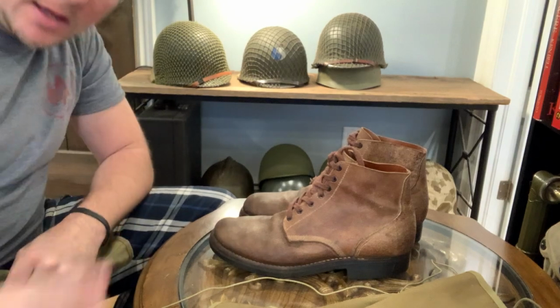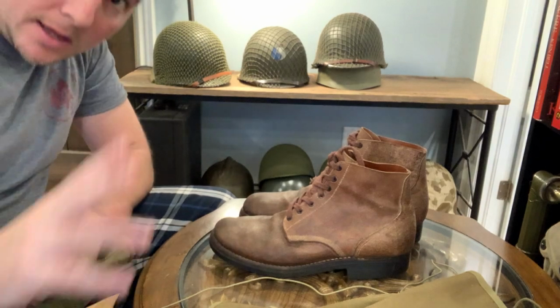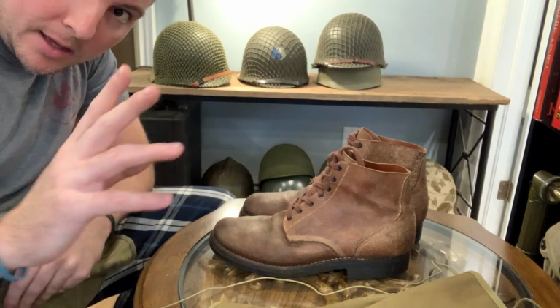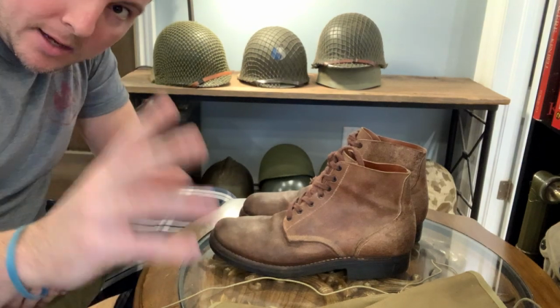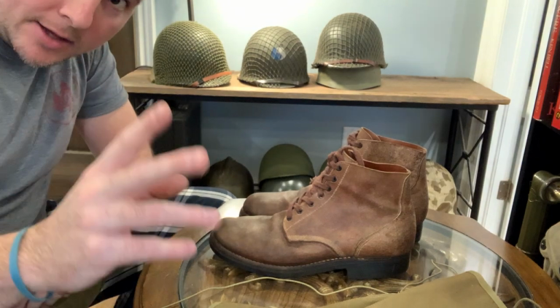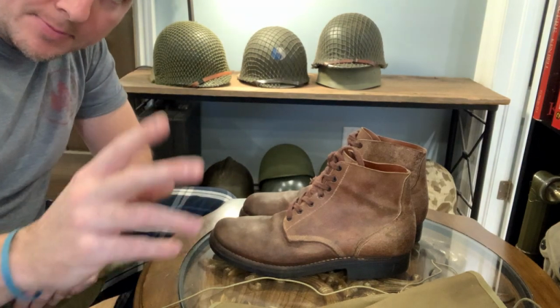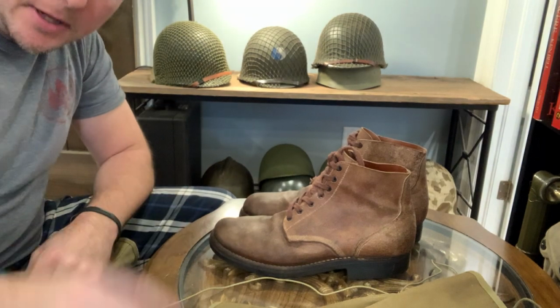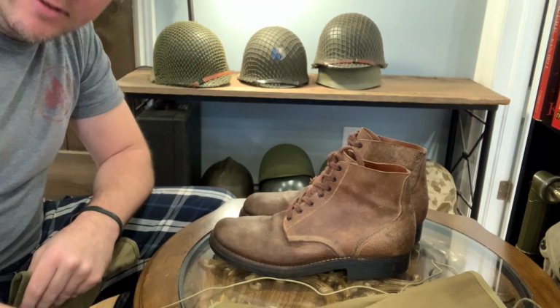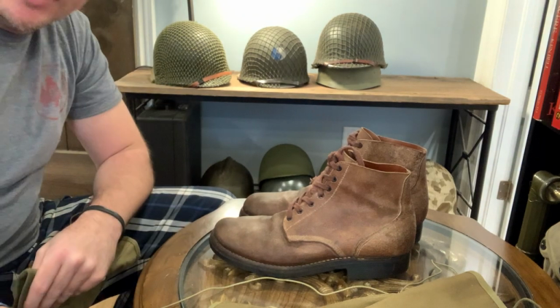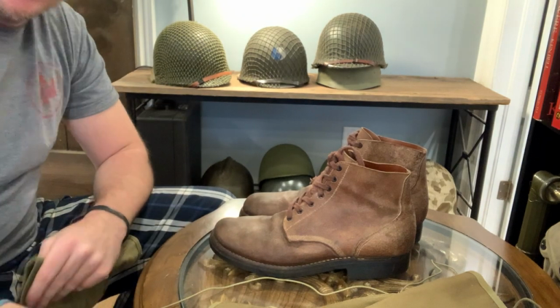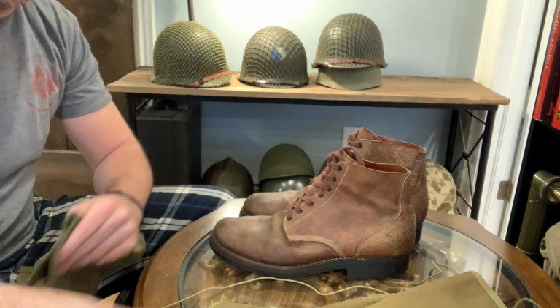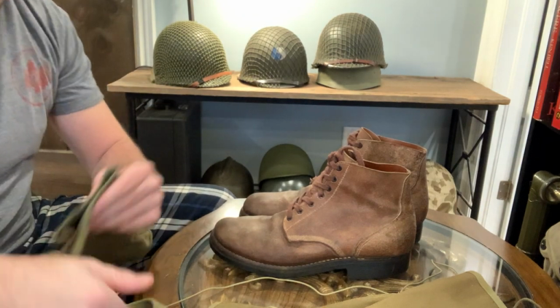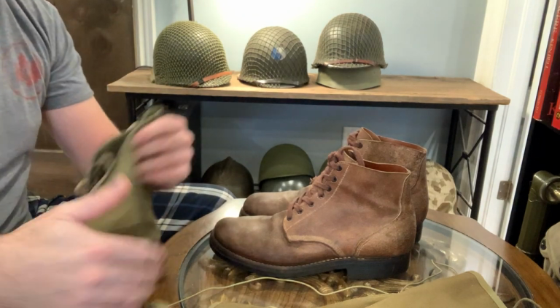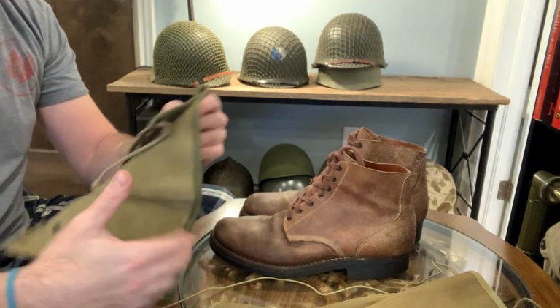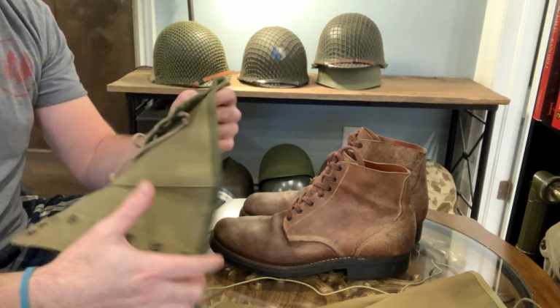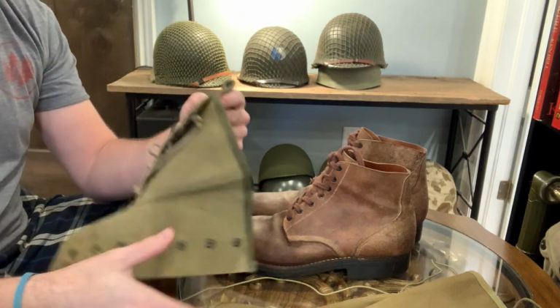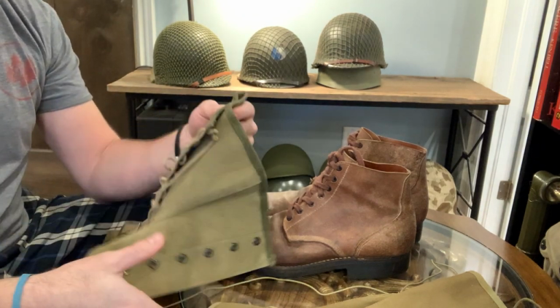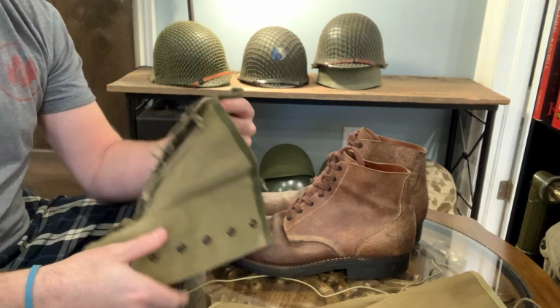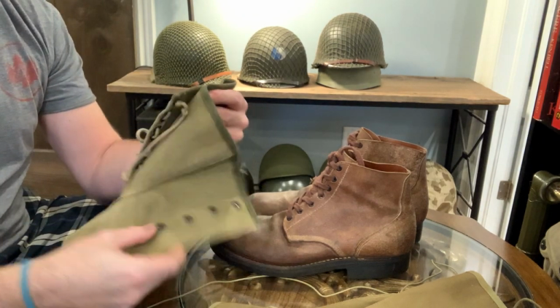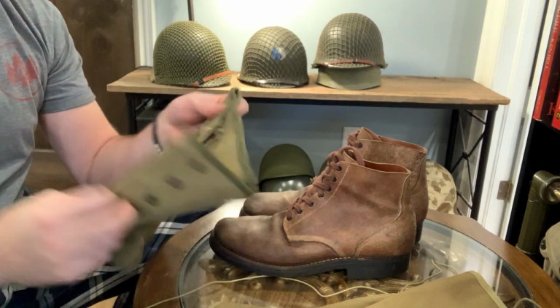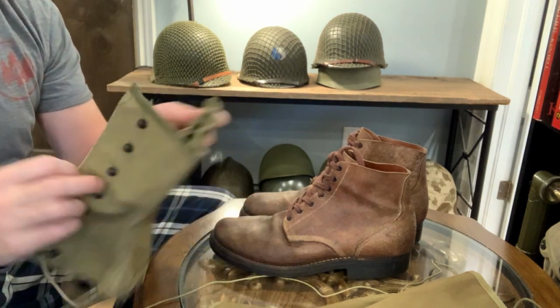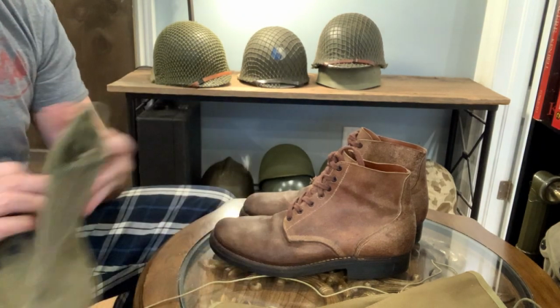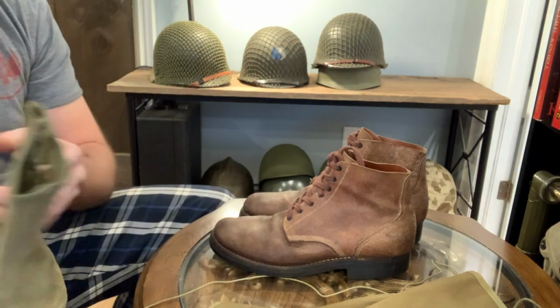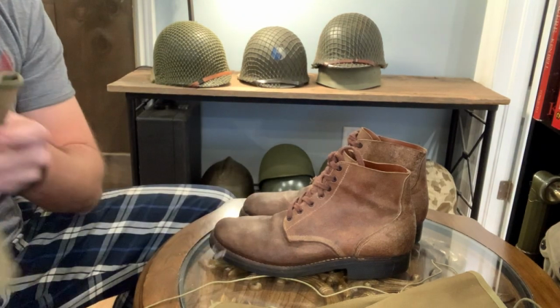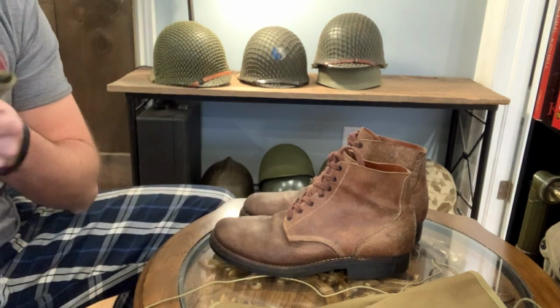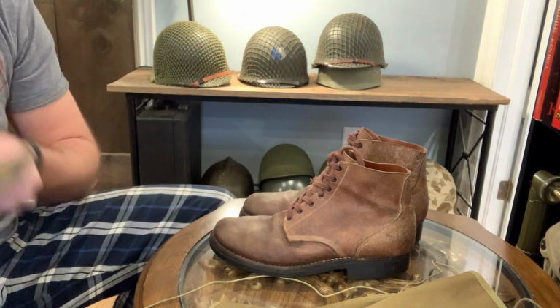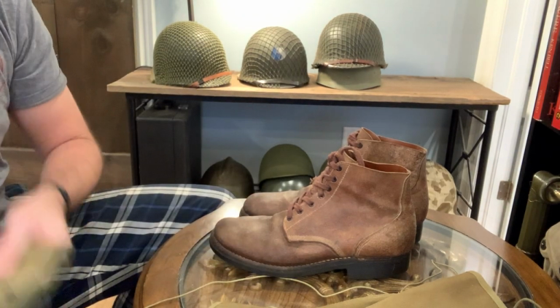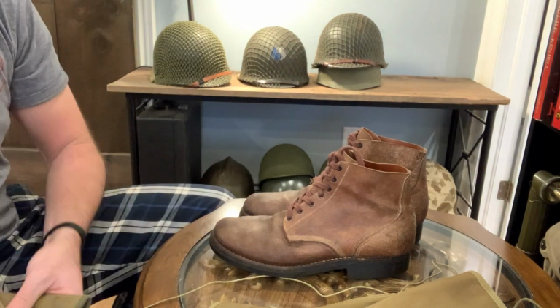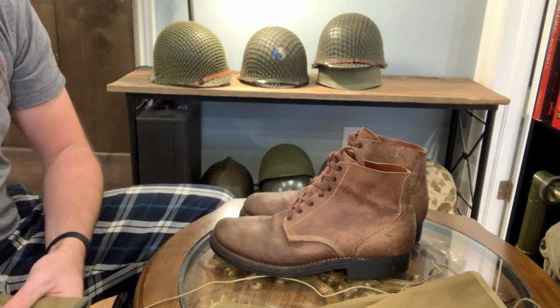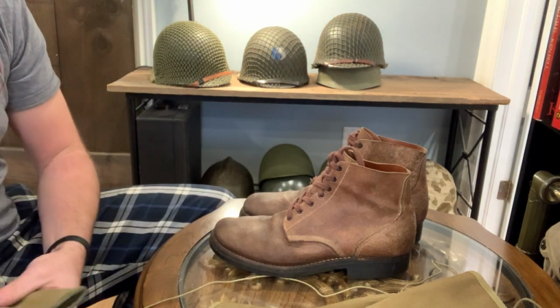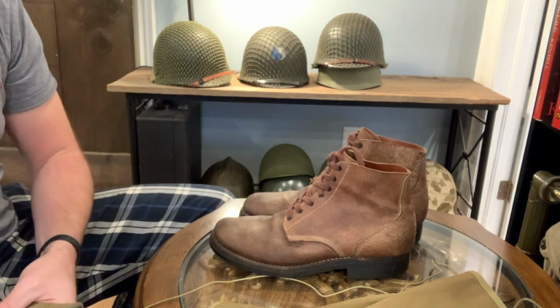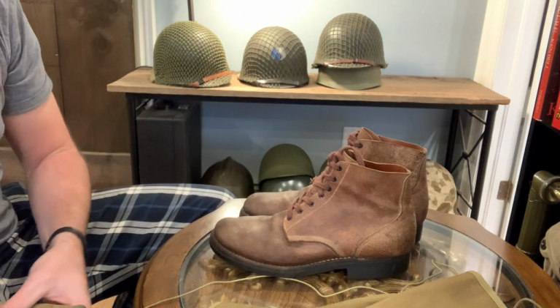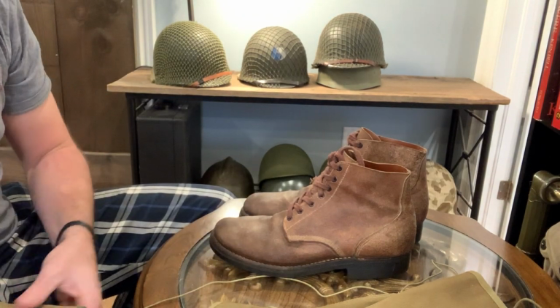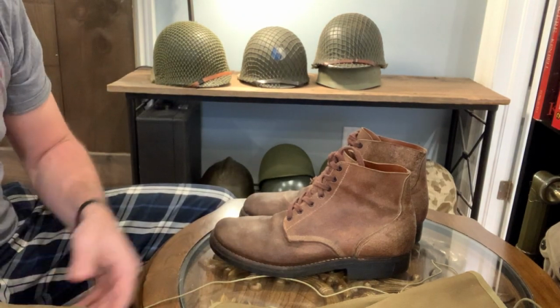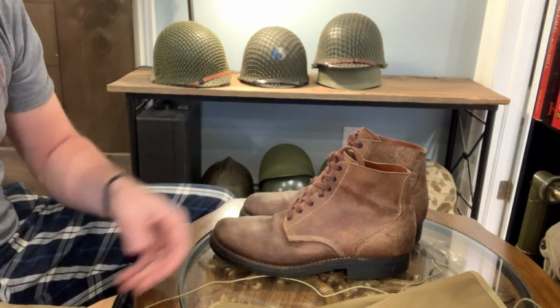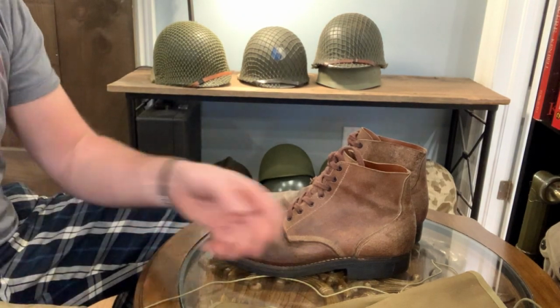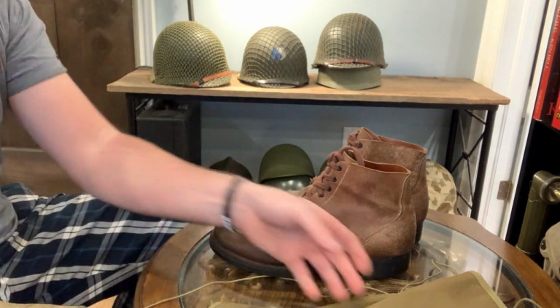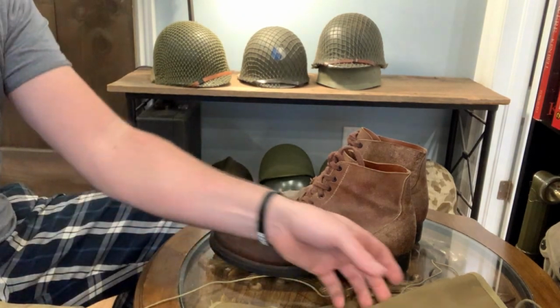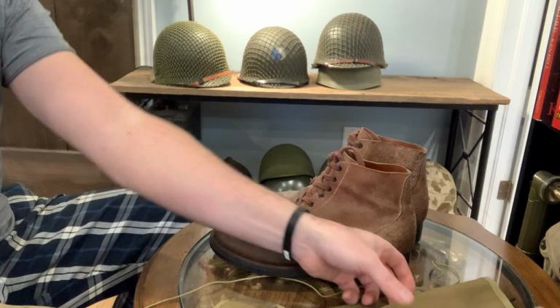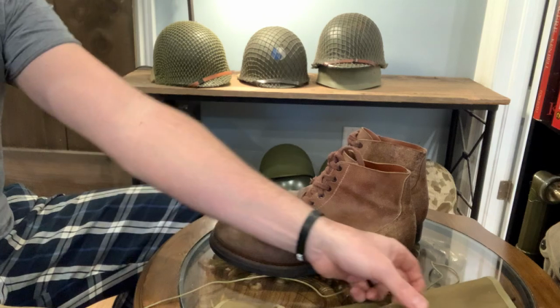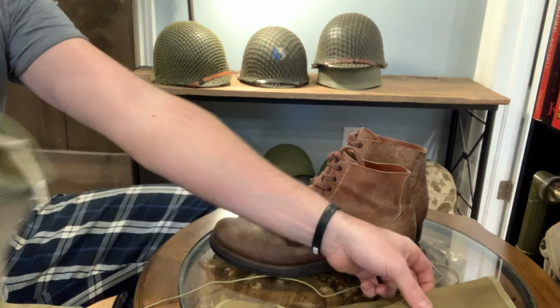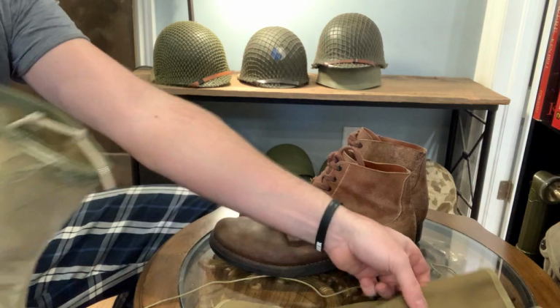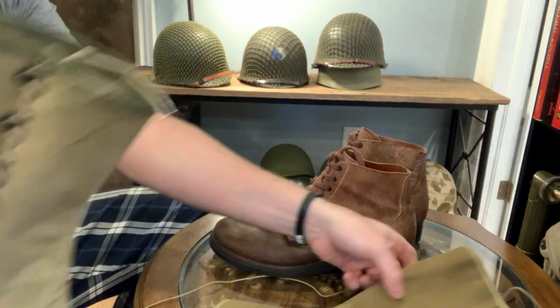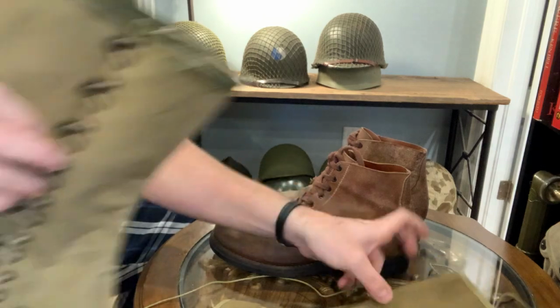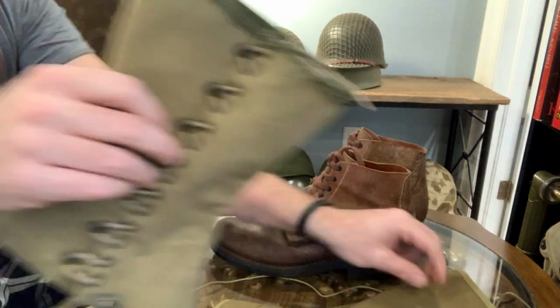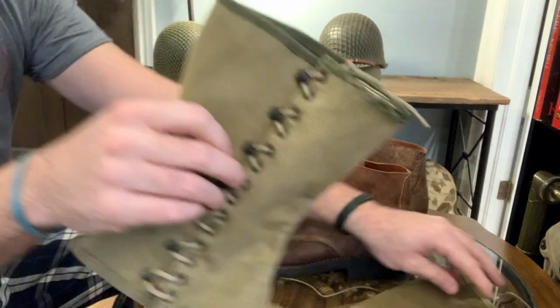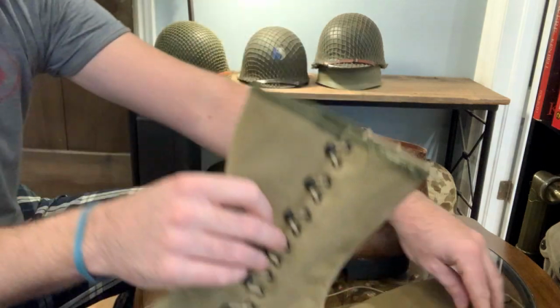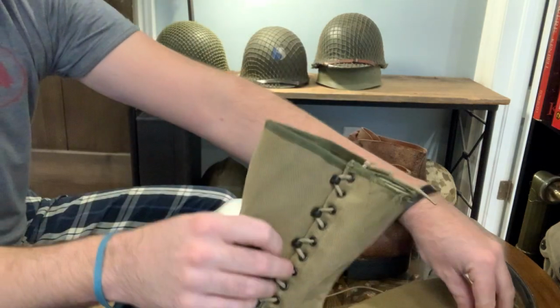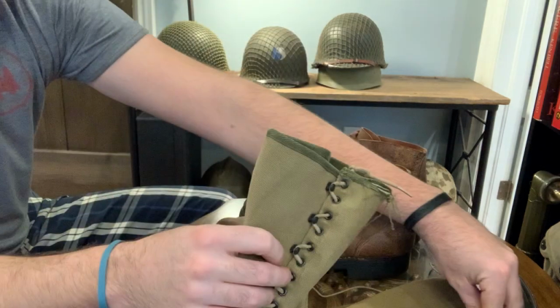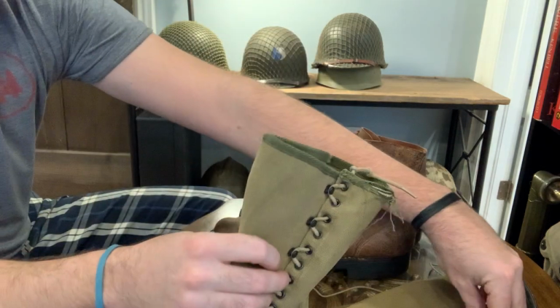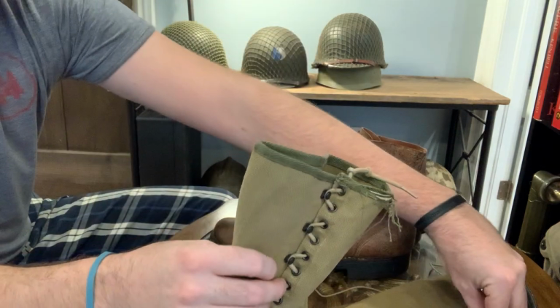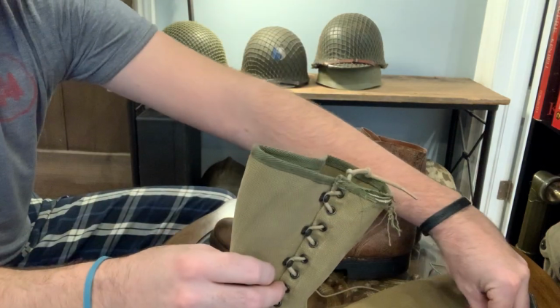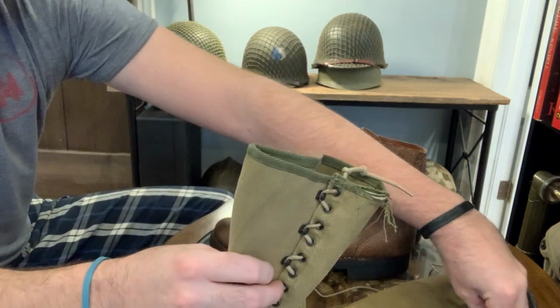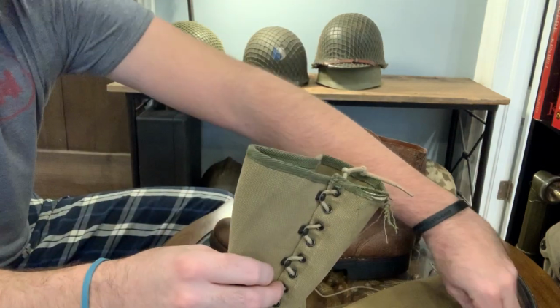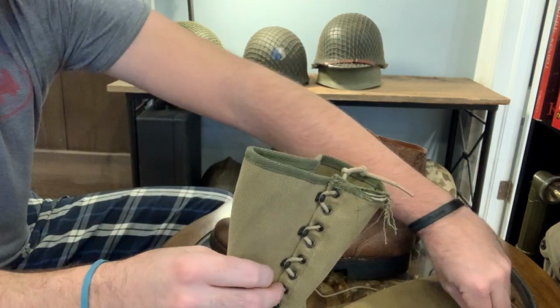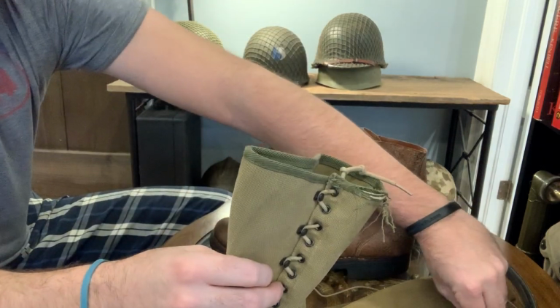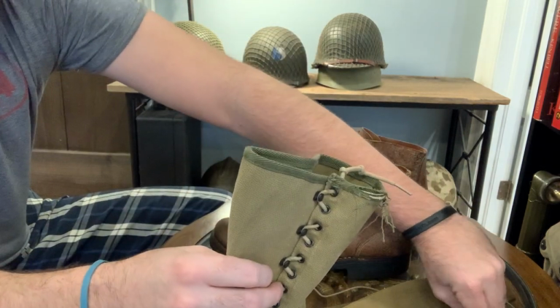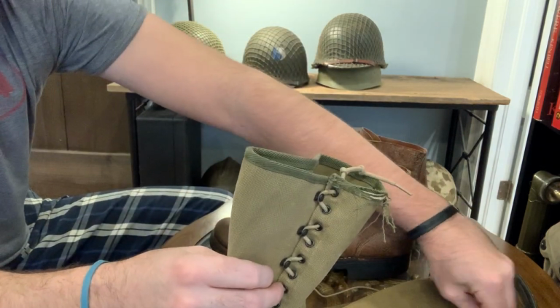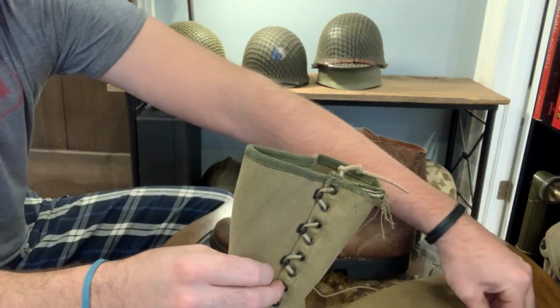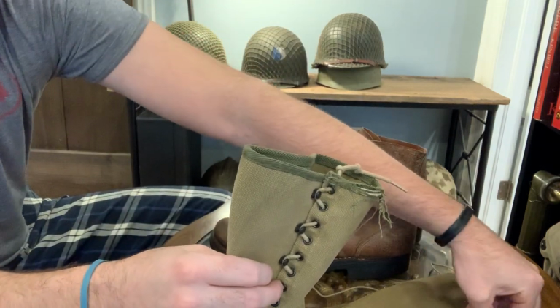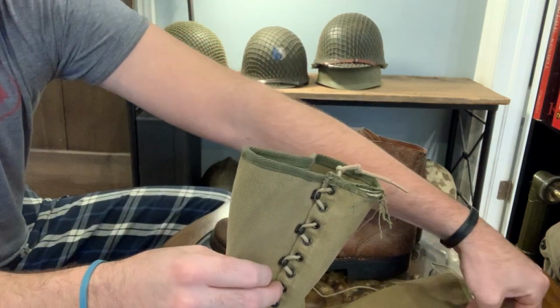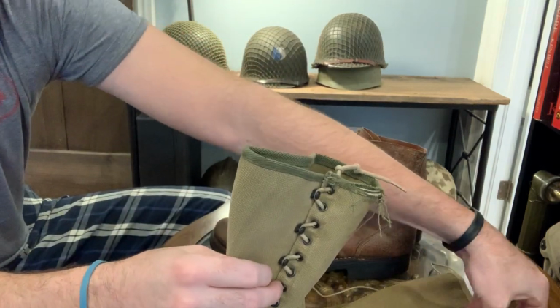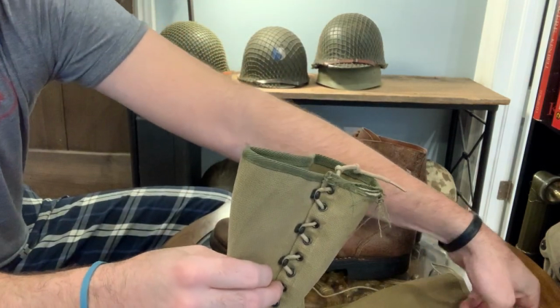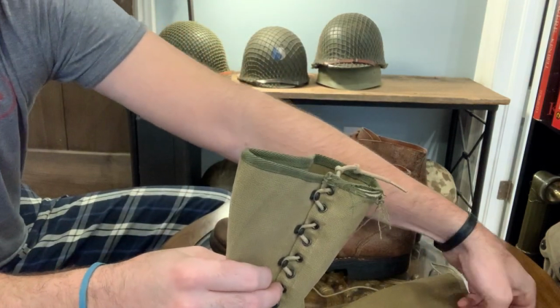Hey guys, Bloody Vintage here. I just wanted to do a quick video on M1938 dismounted leggings.